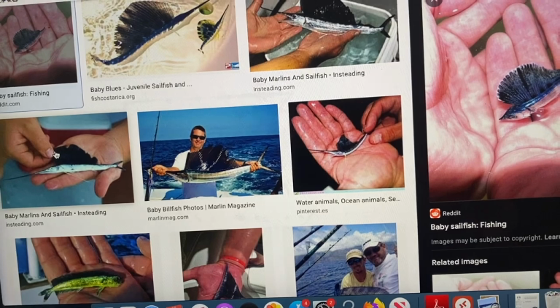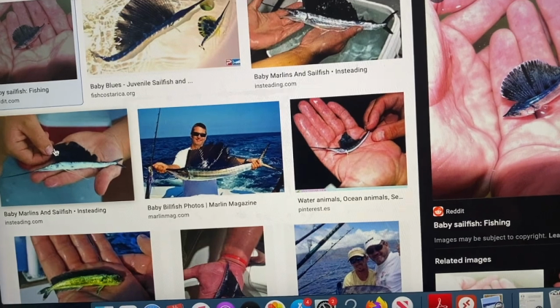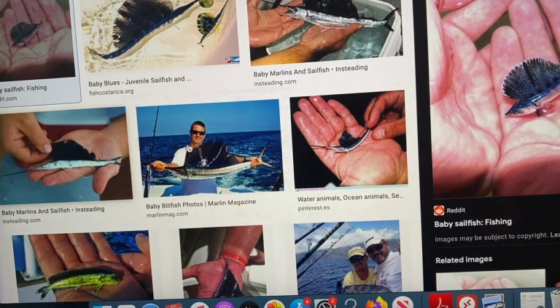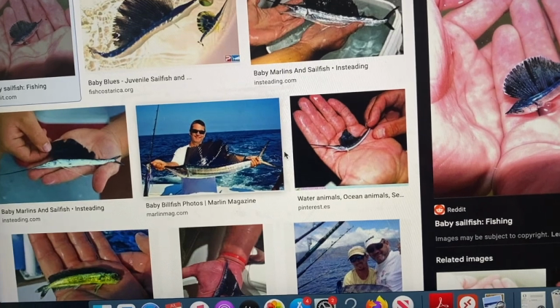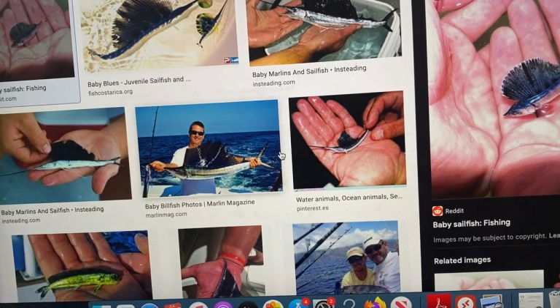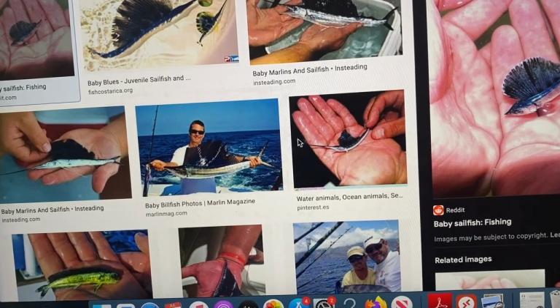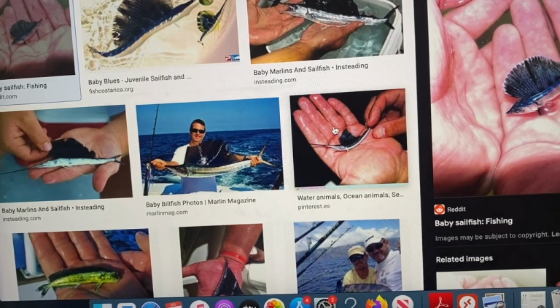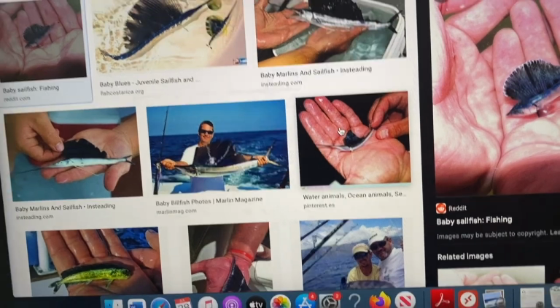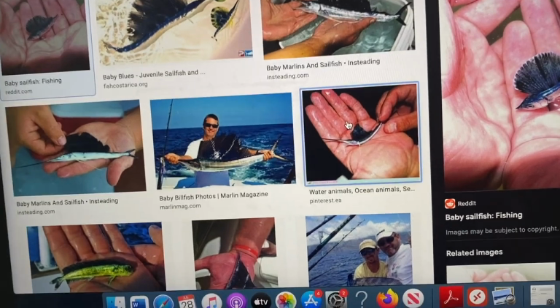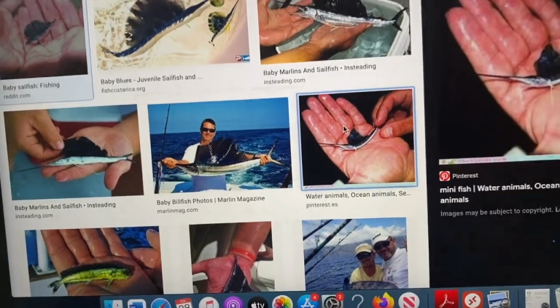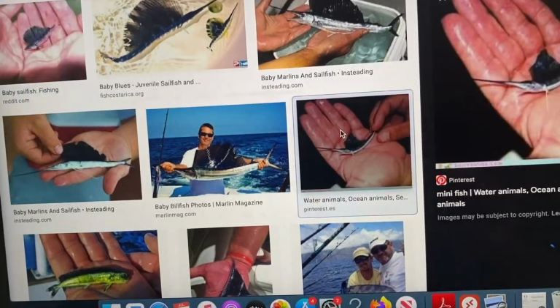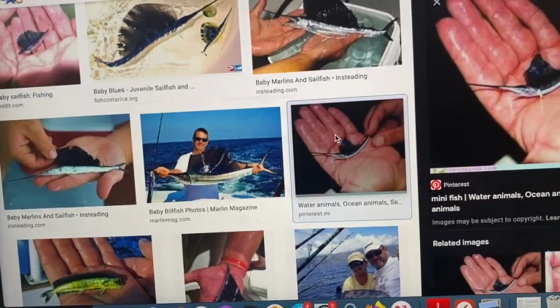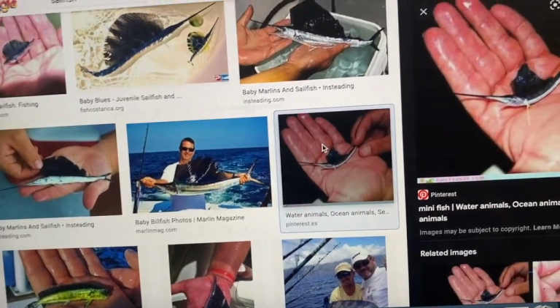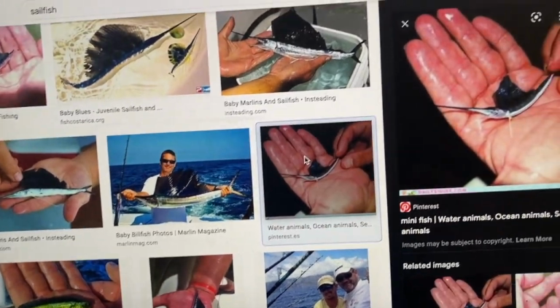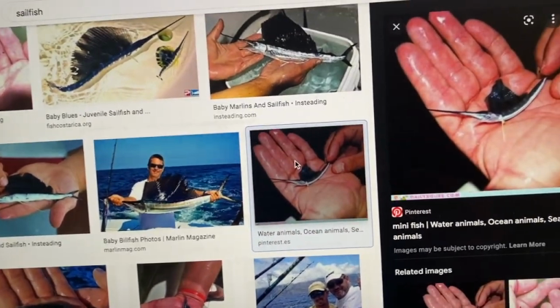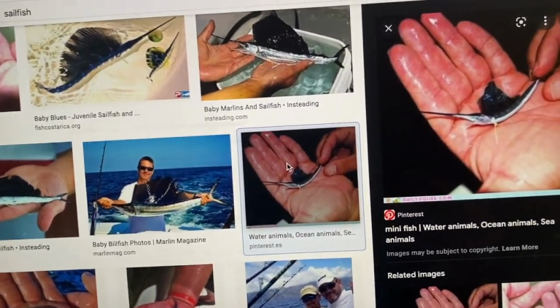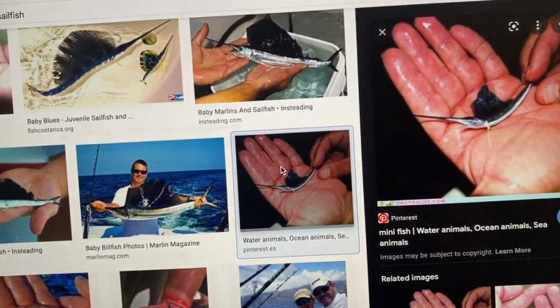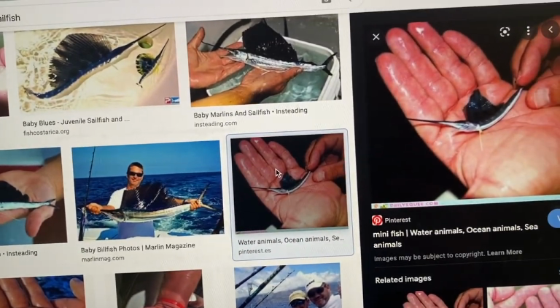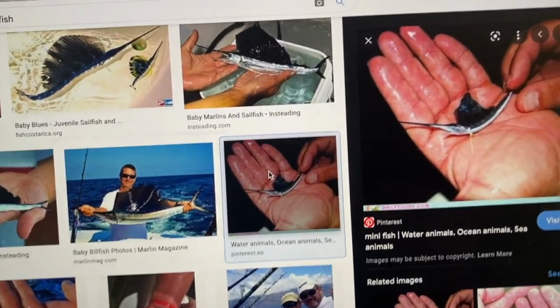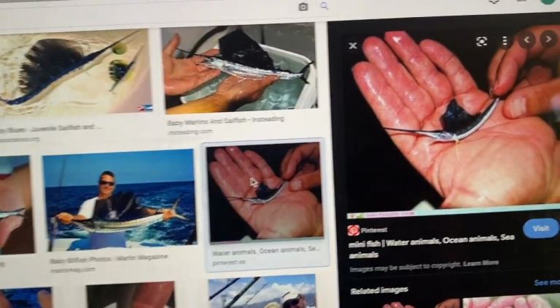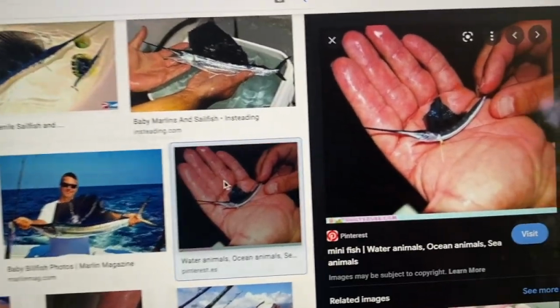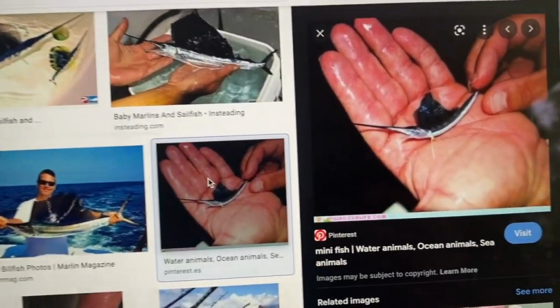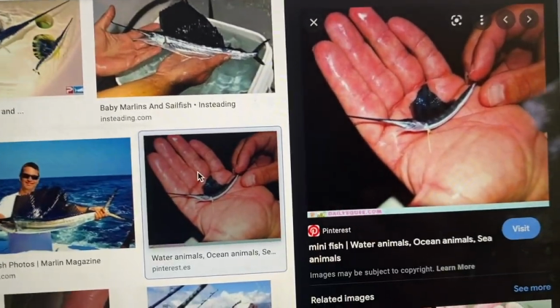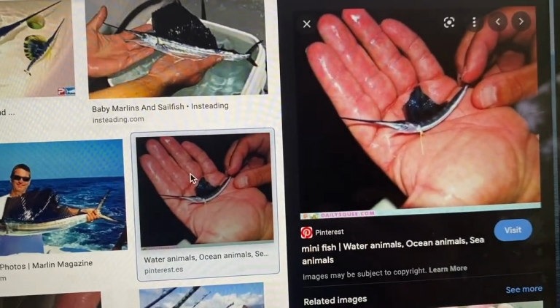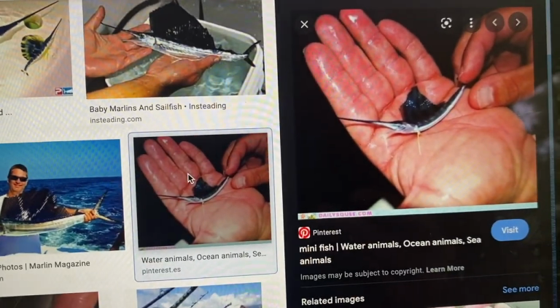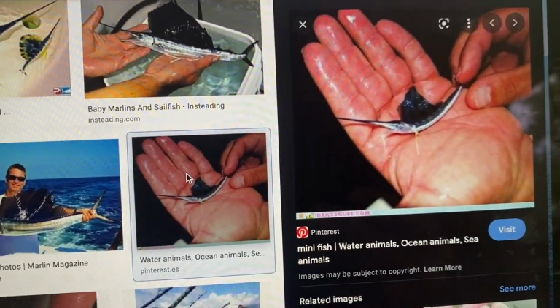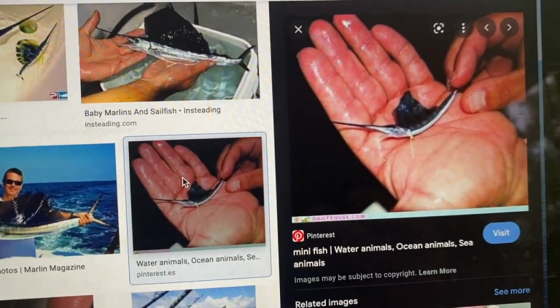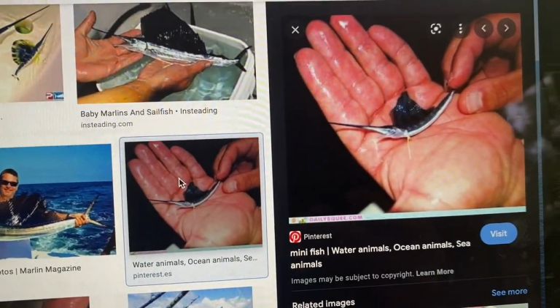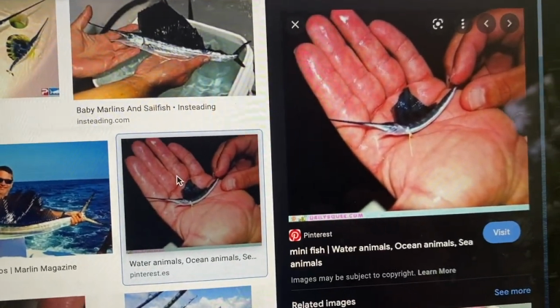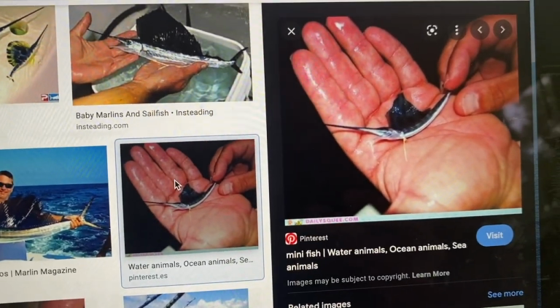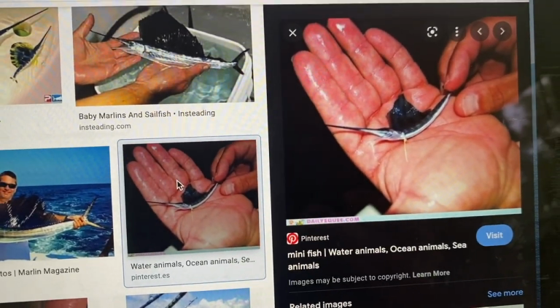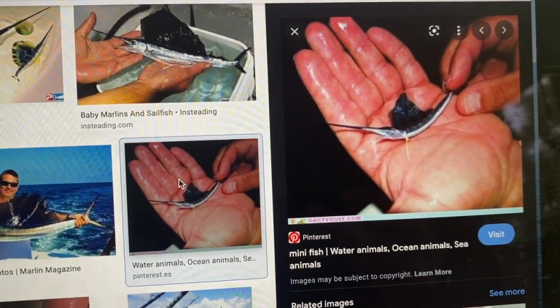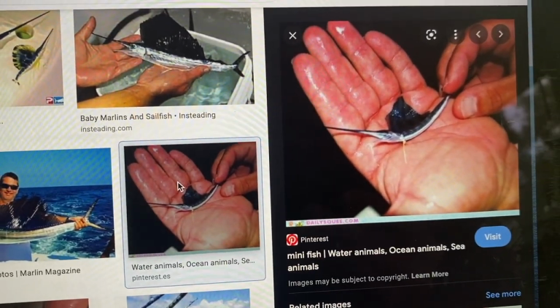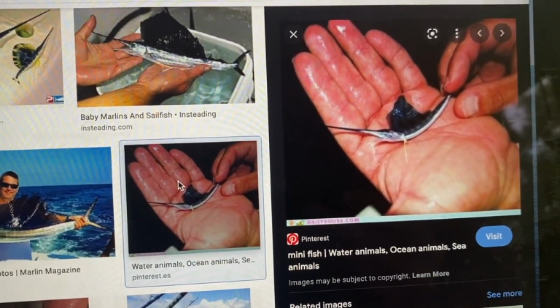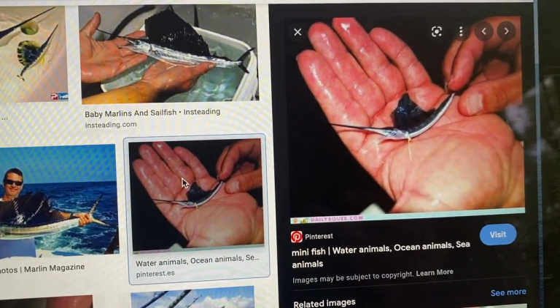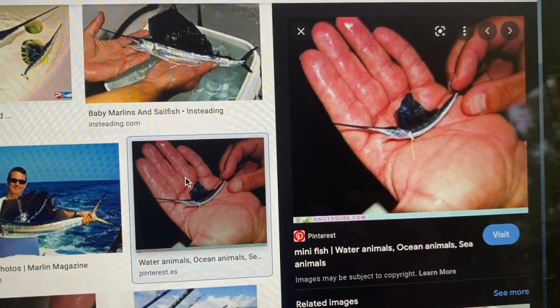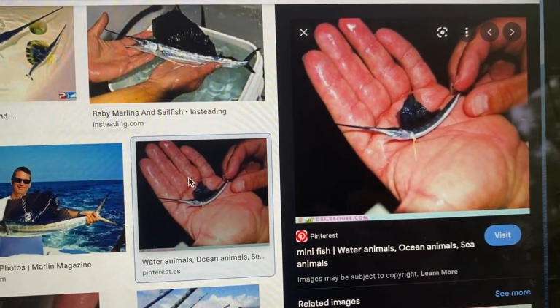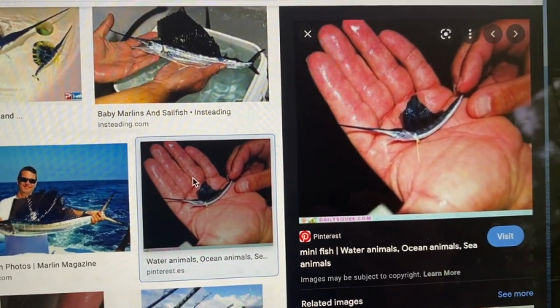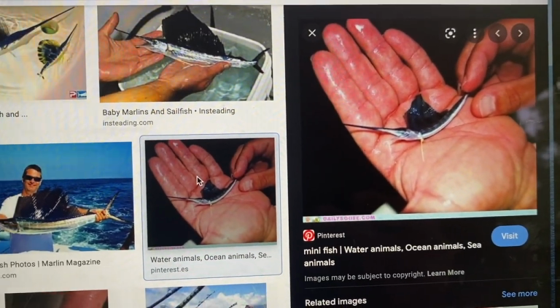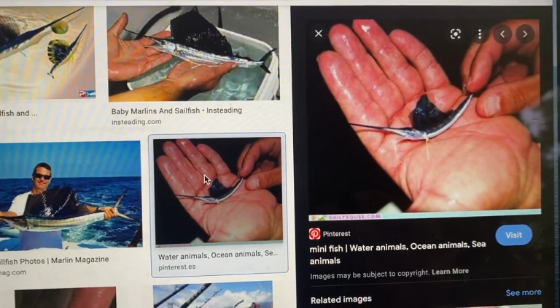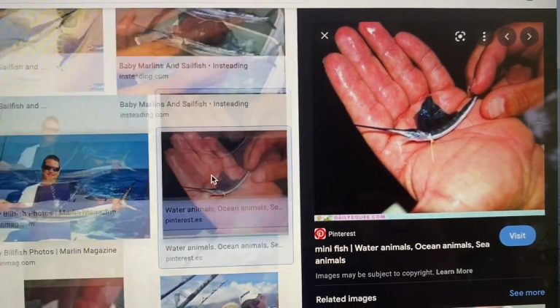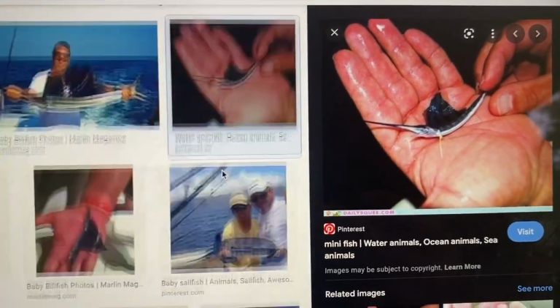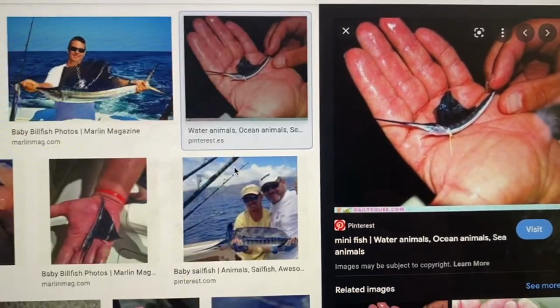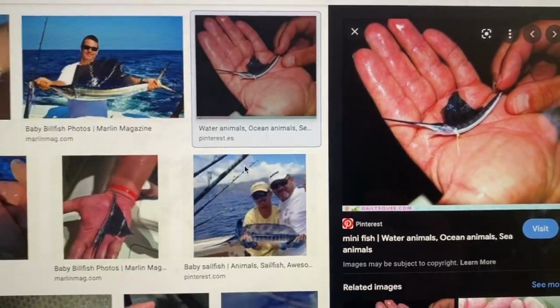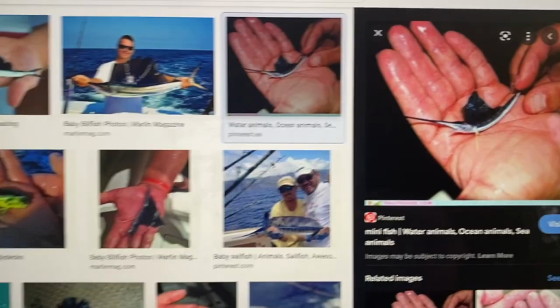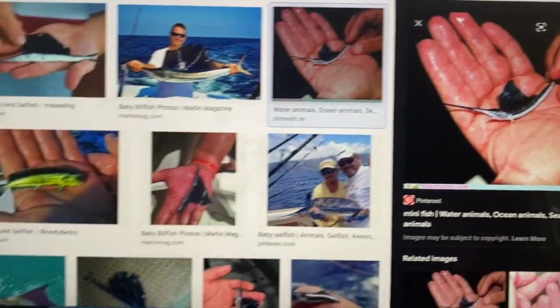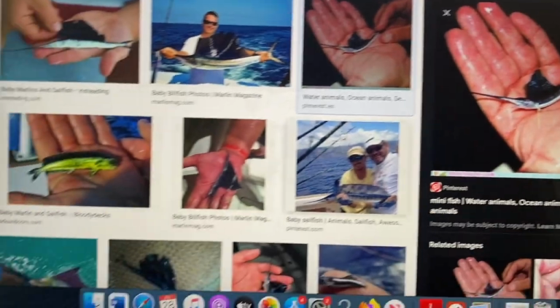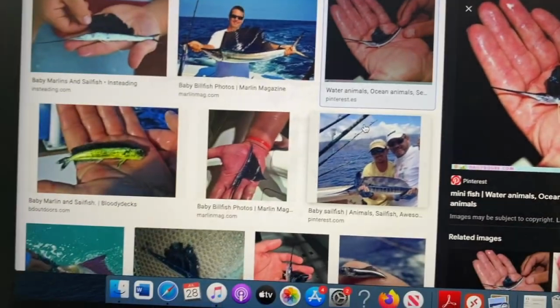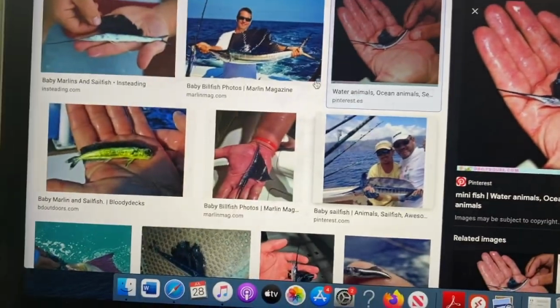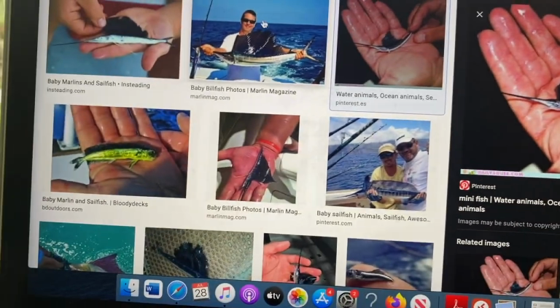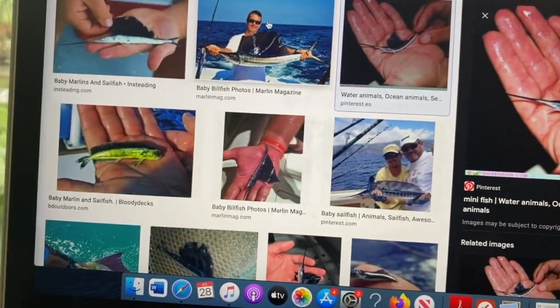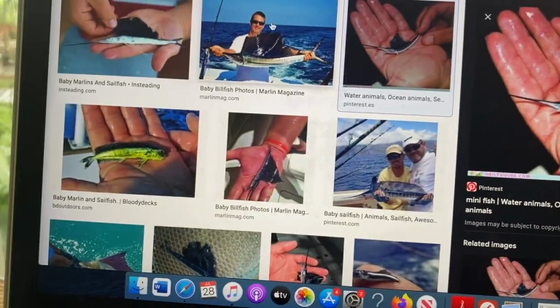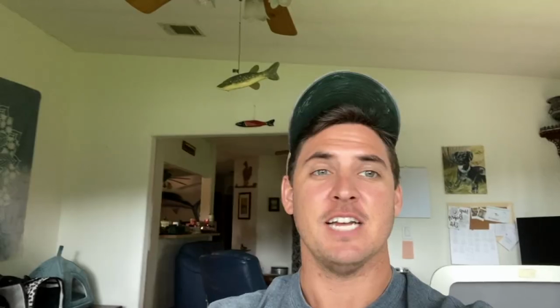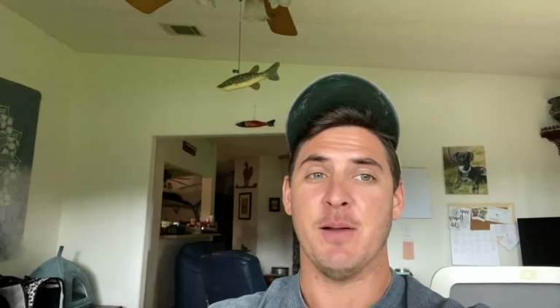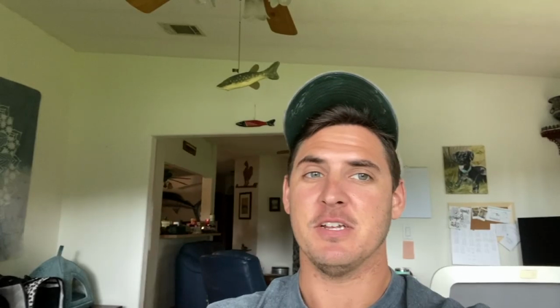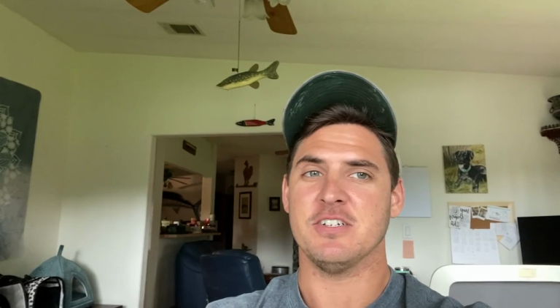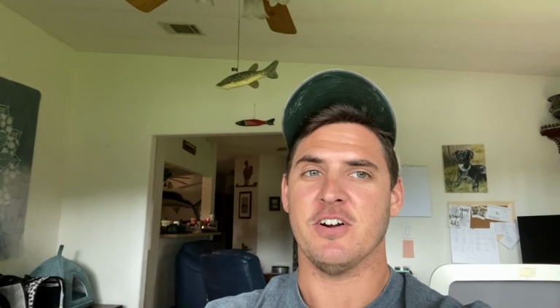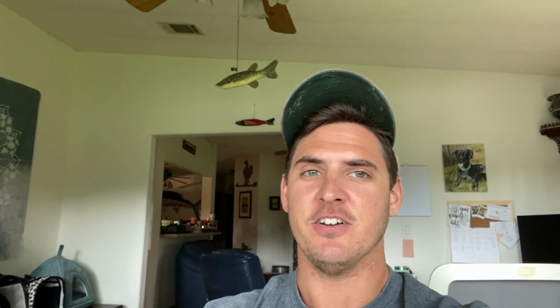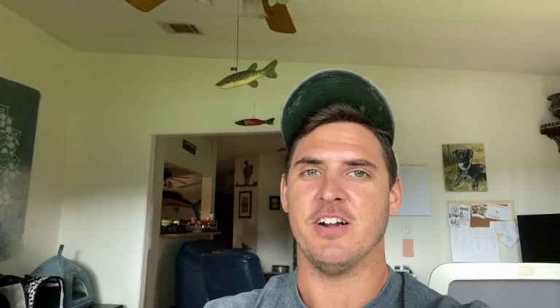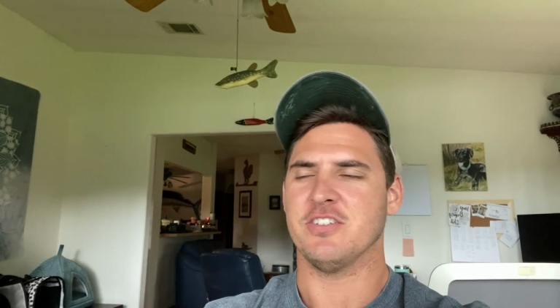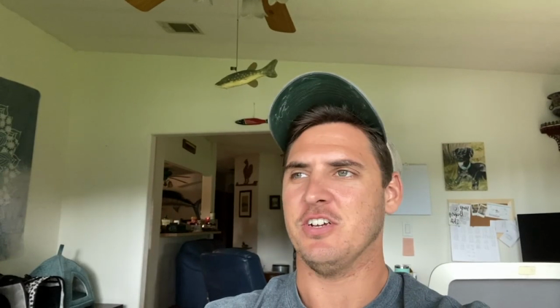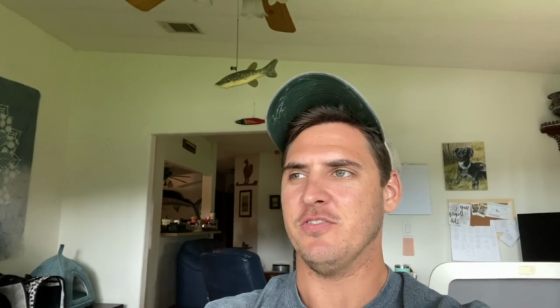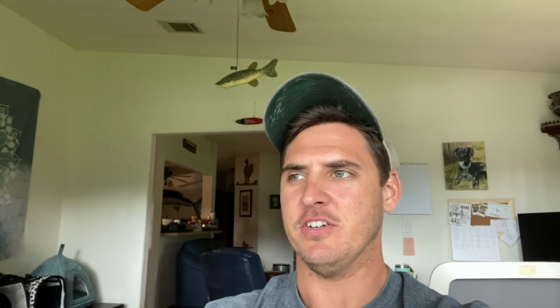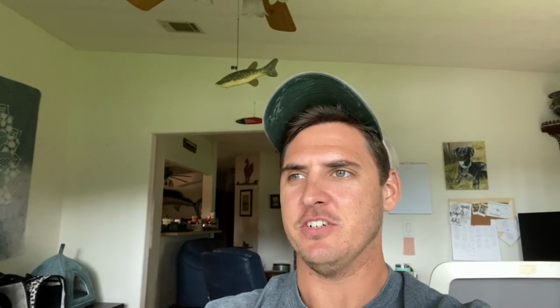A baby sailfish is my next fish. Time to get started on a sailfish.